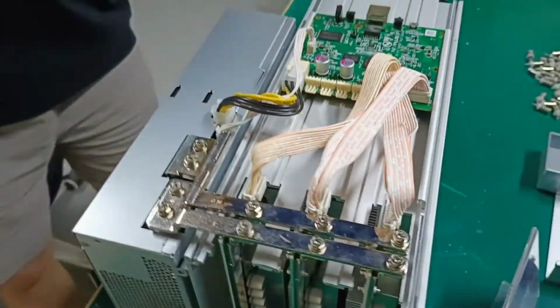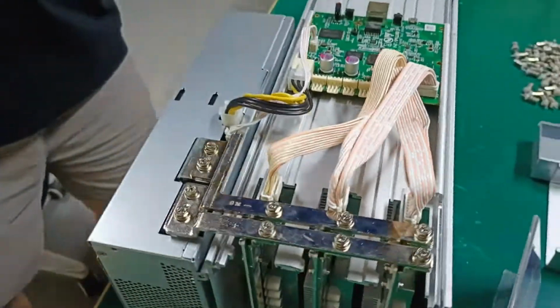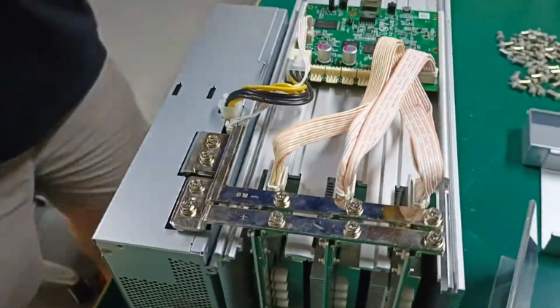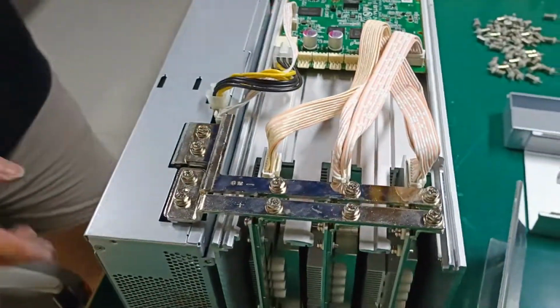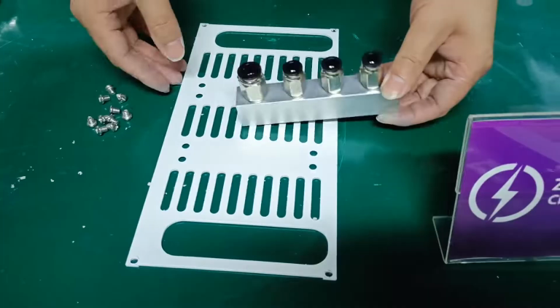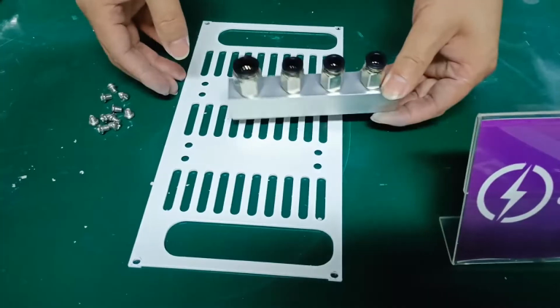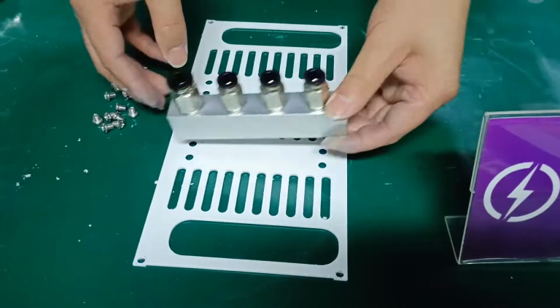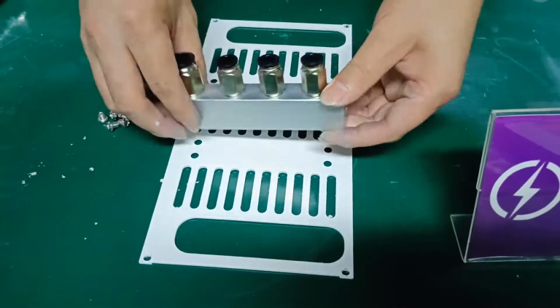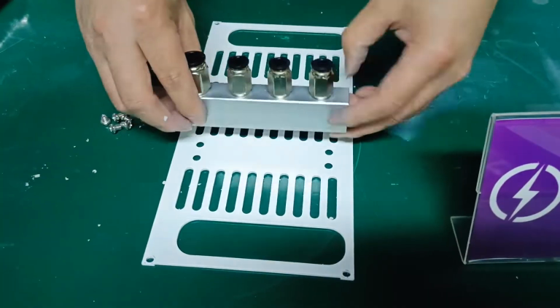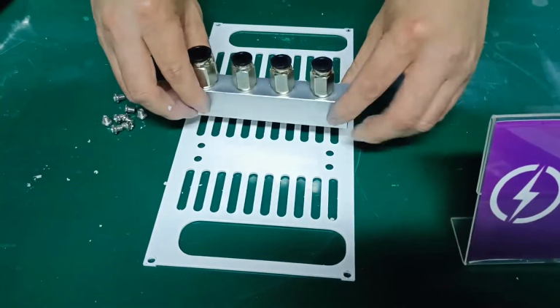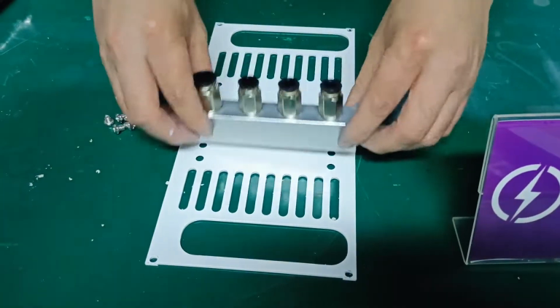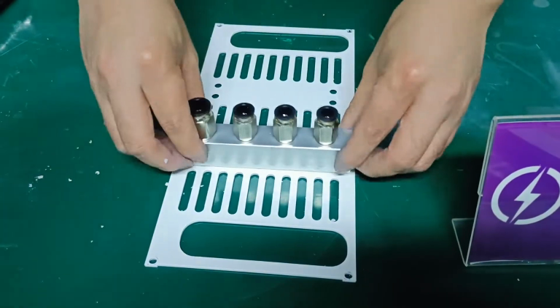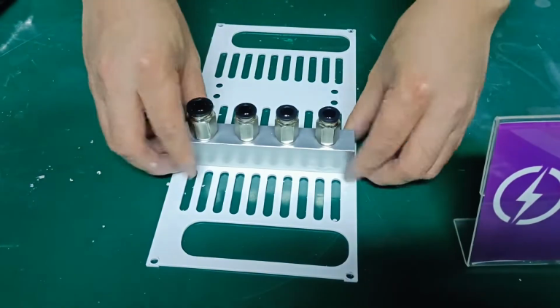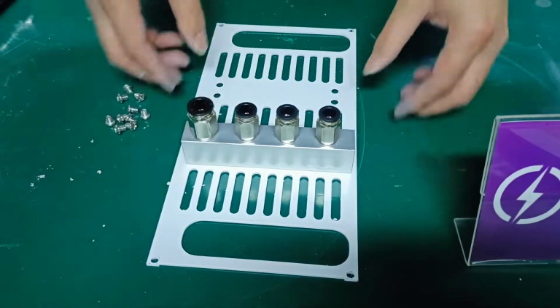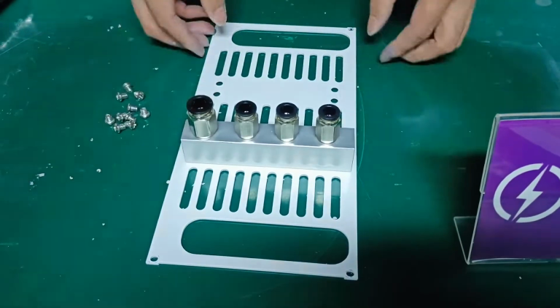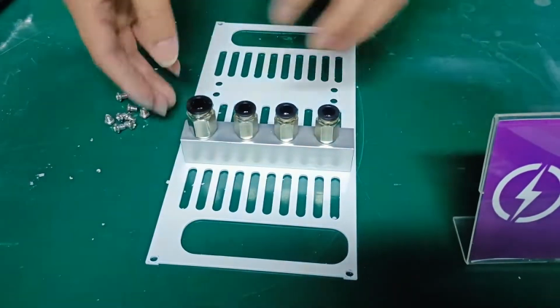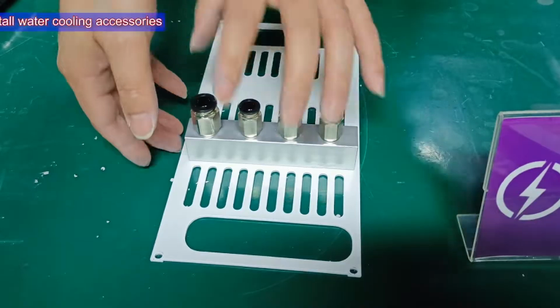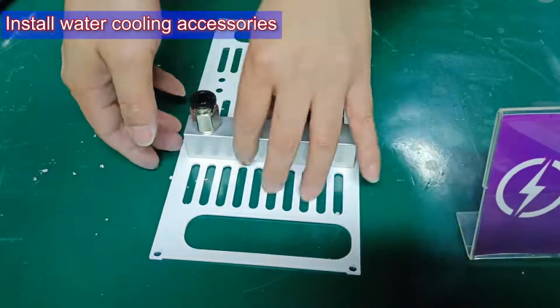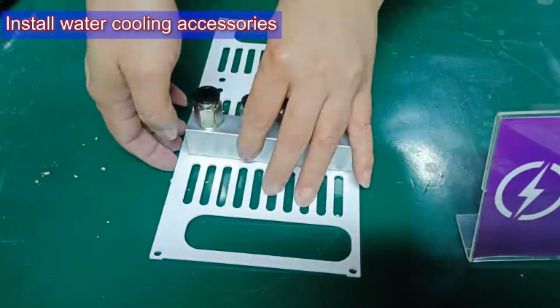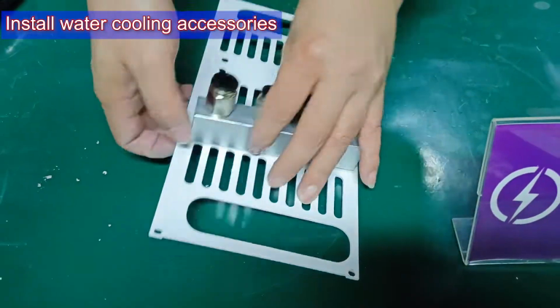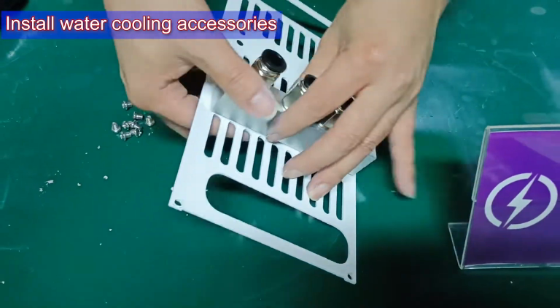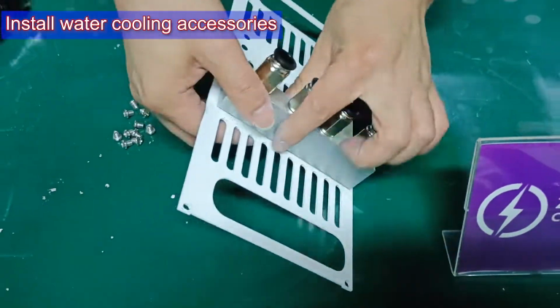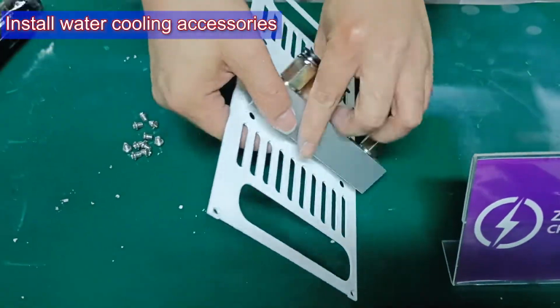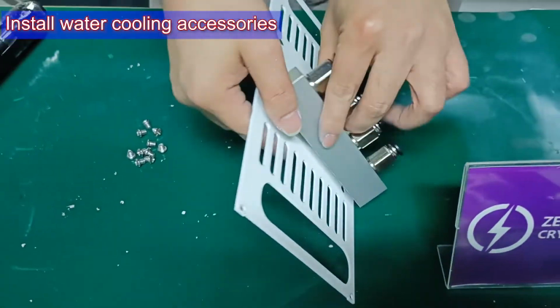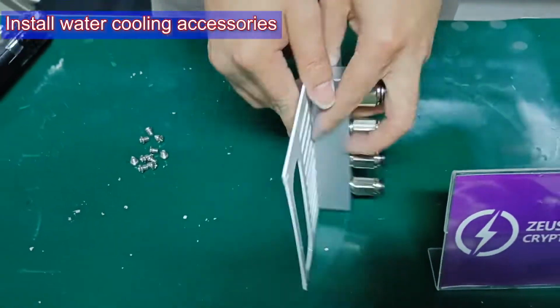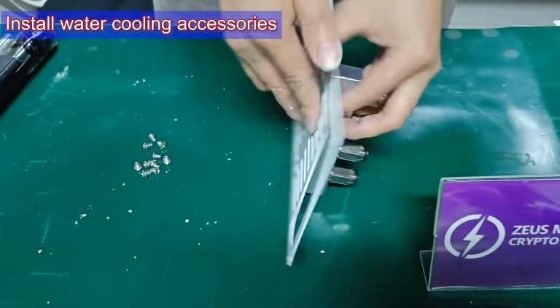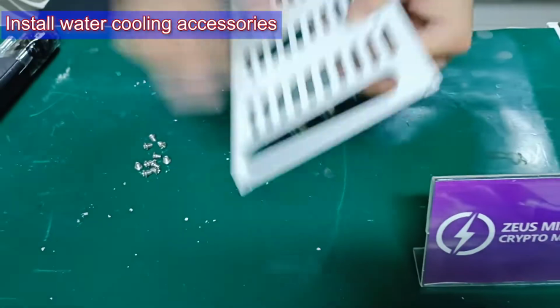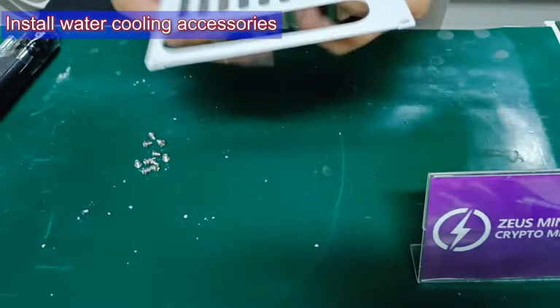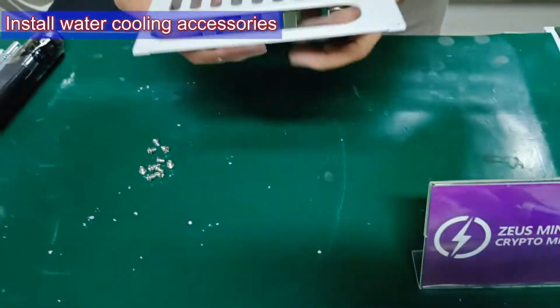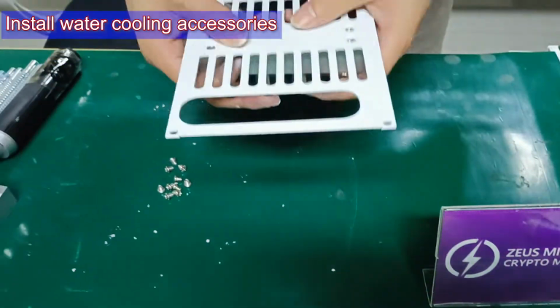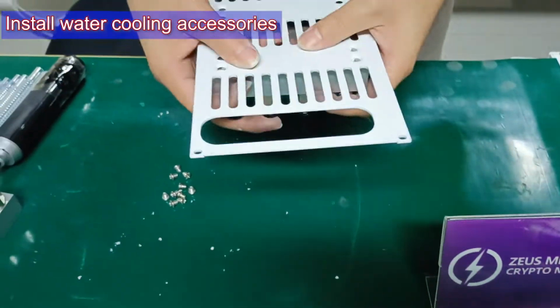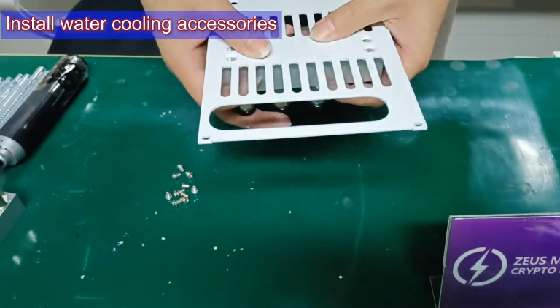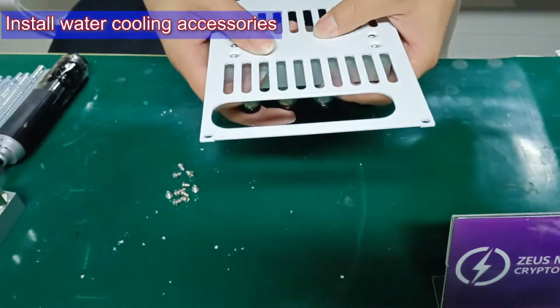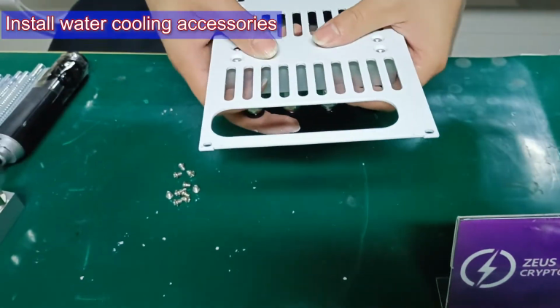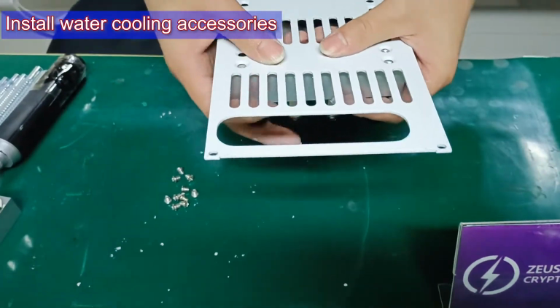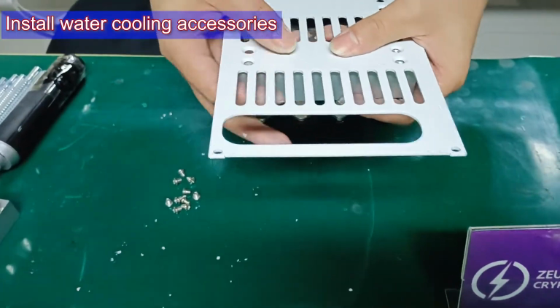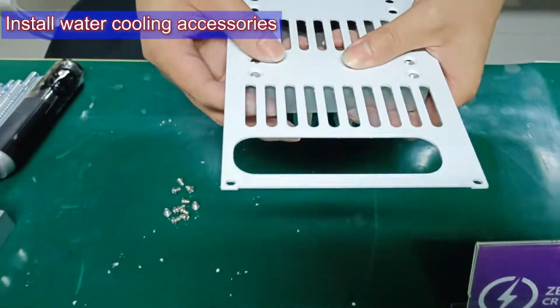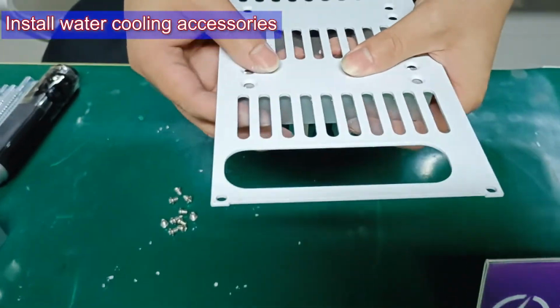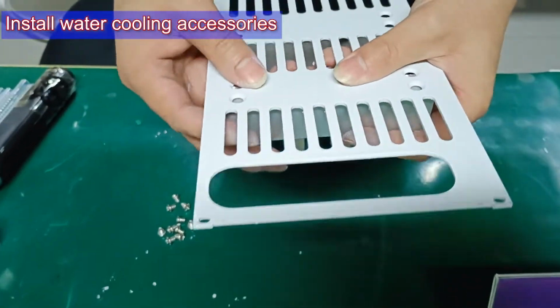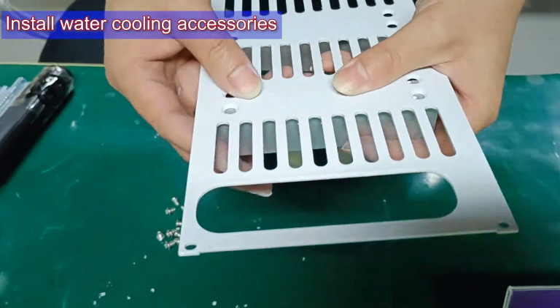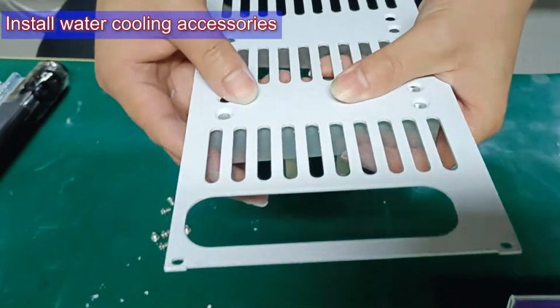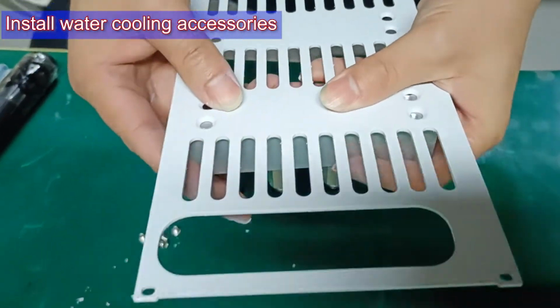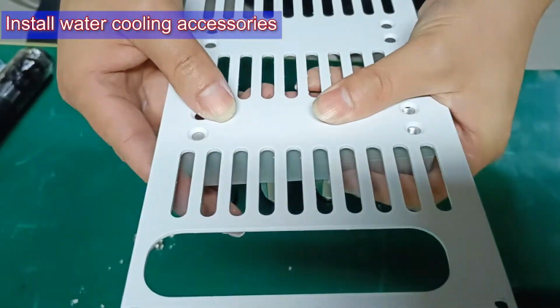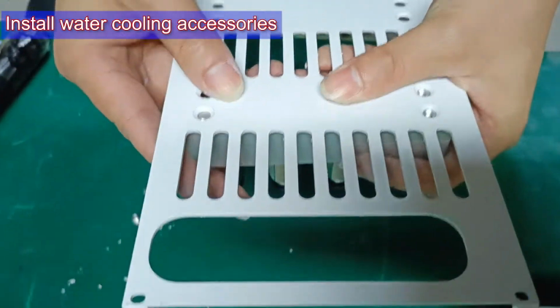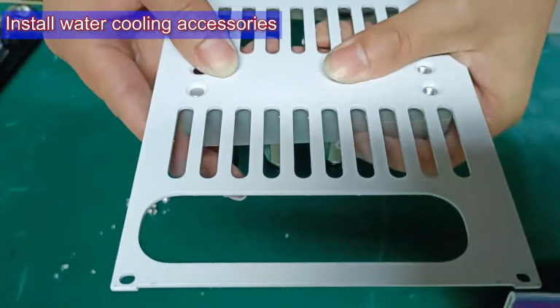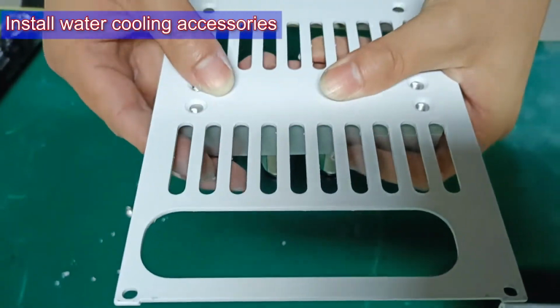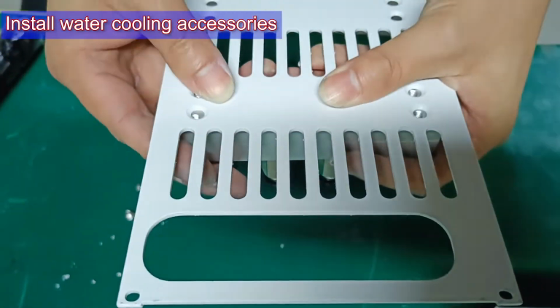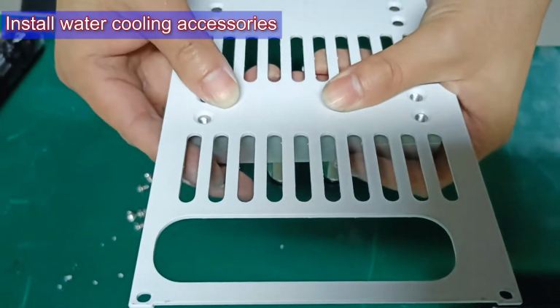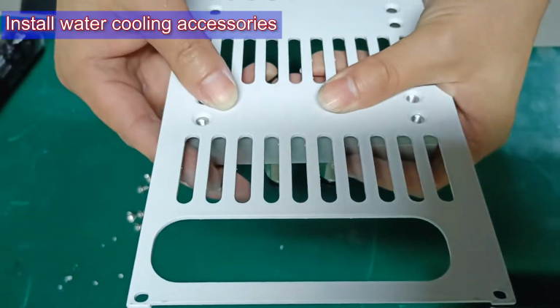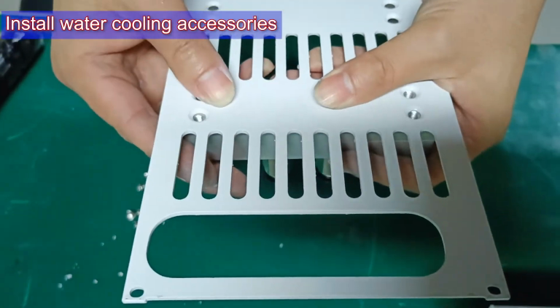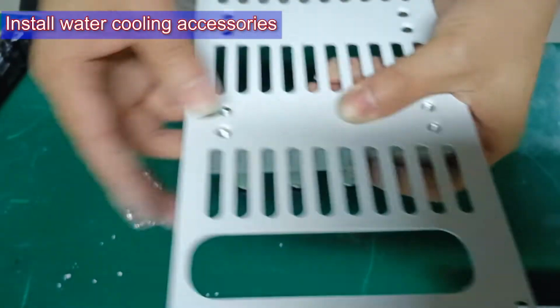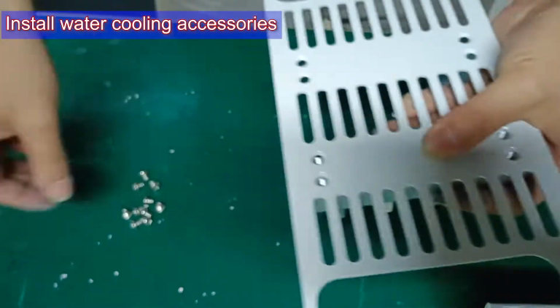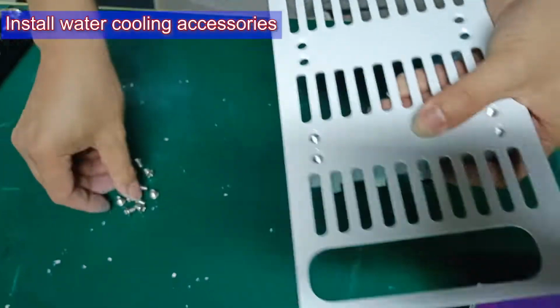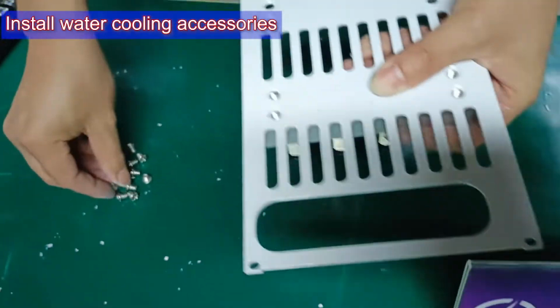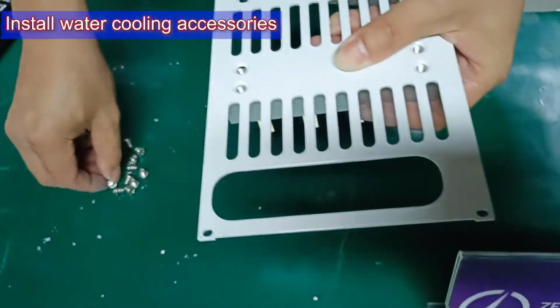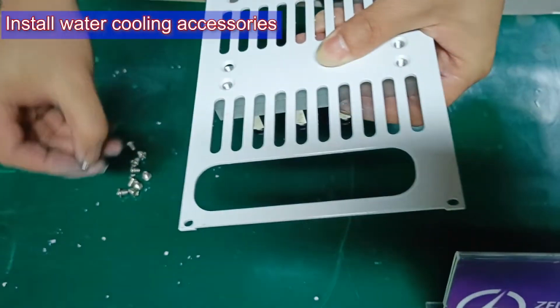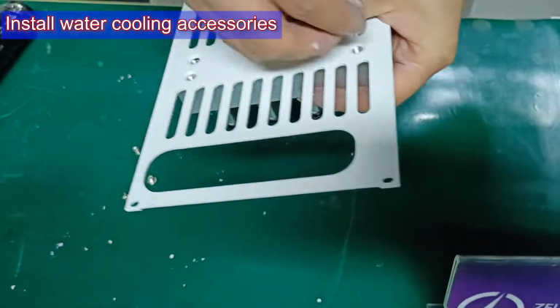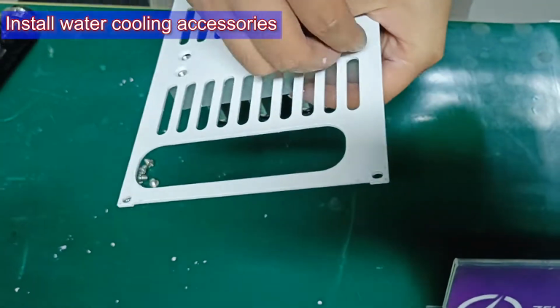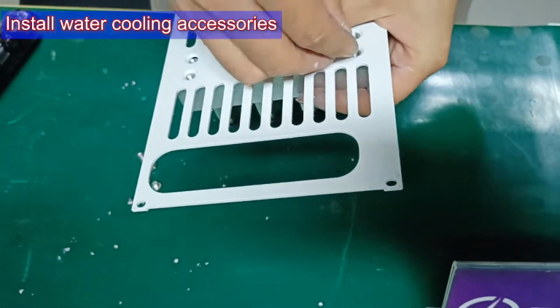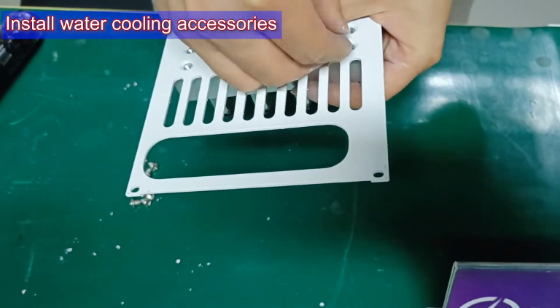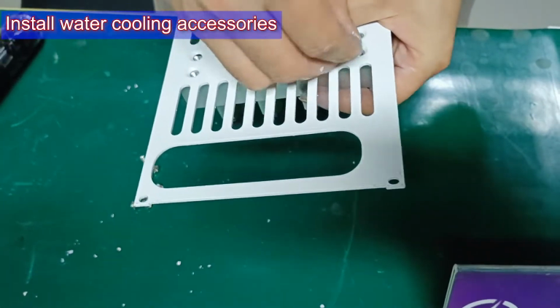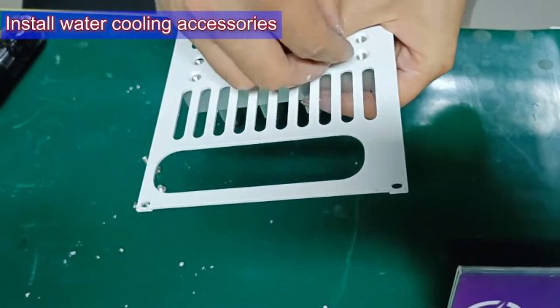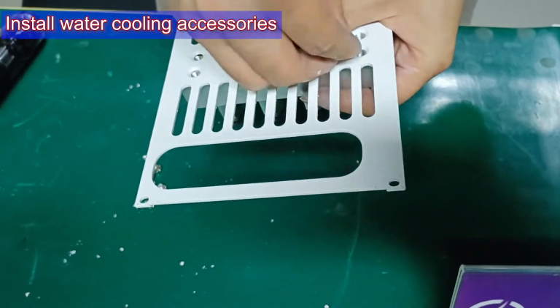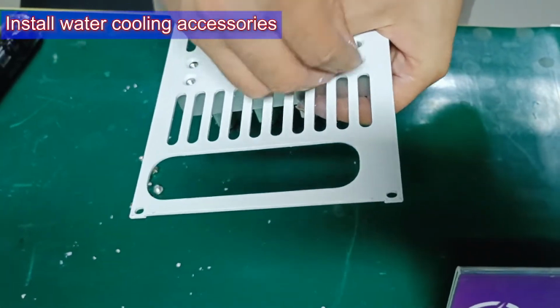Step 7: Install water shunts, water pipes, and fan speed simulators.